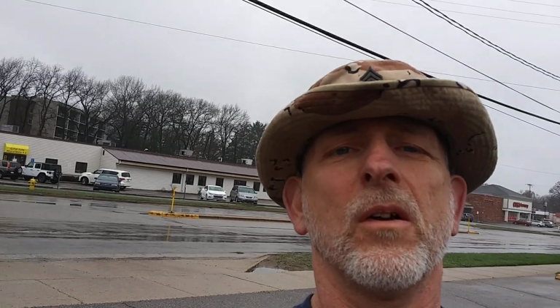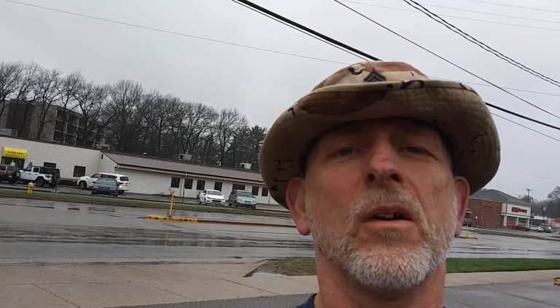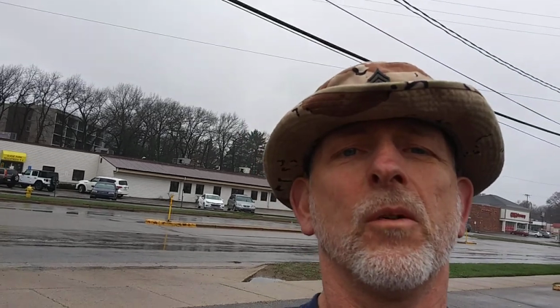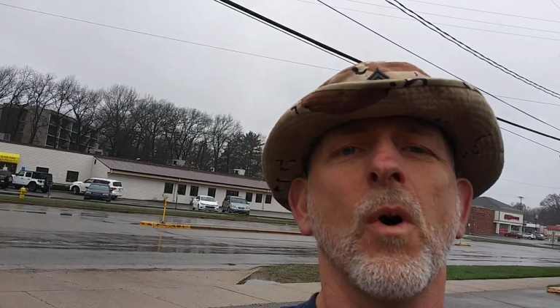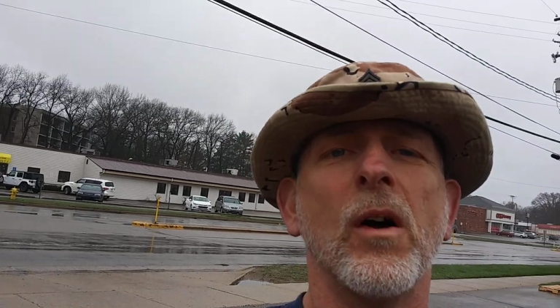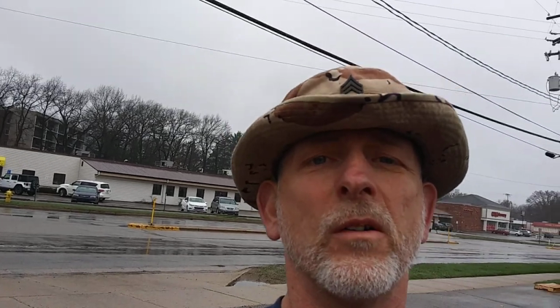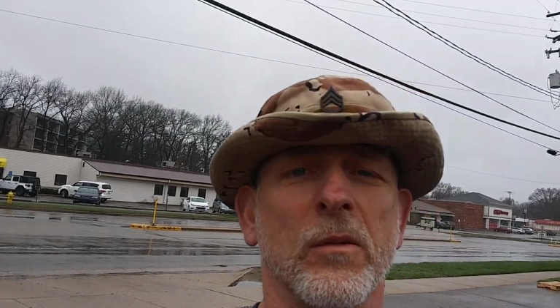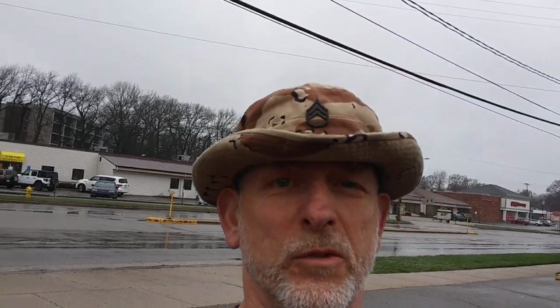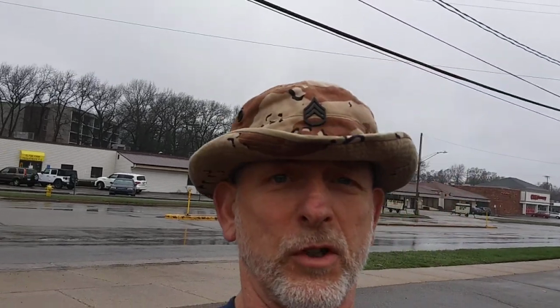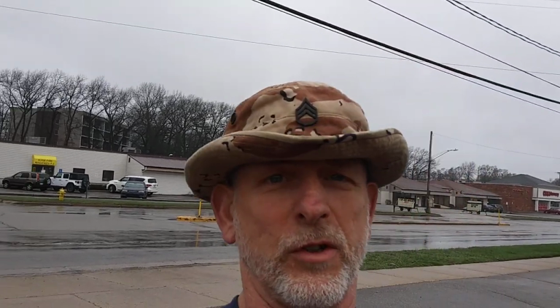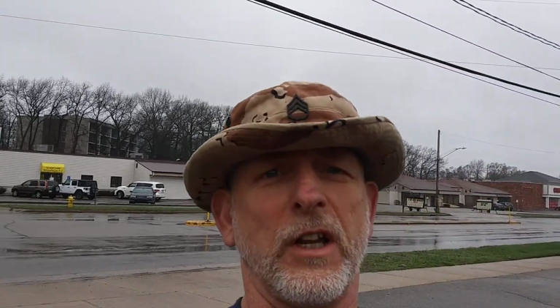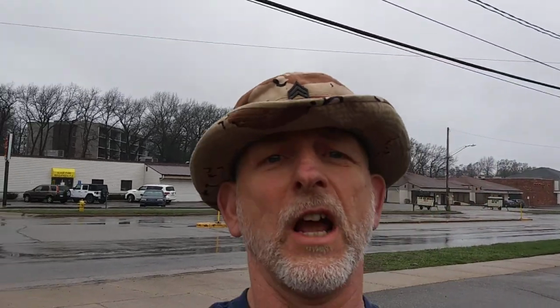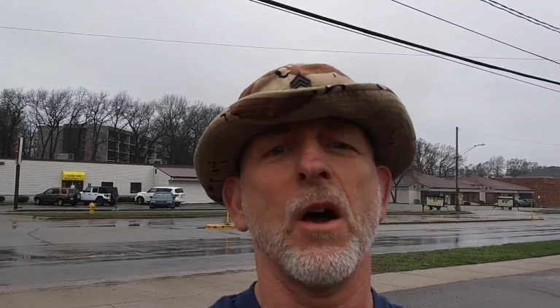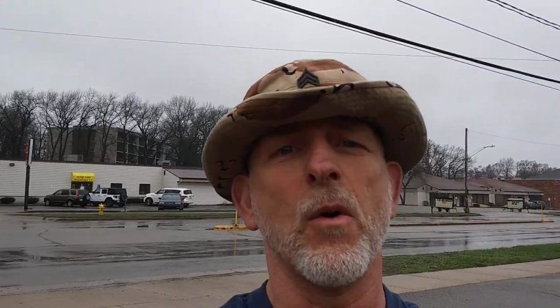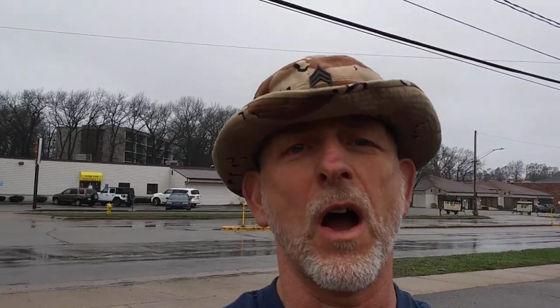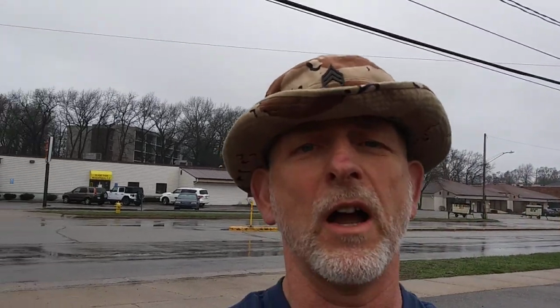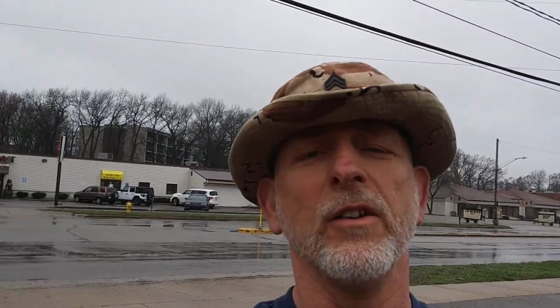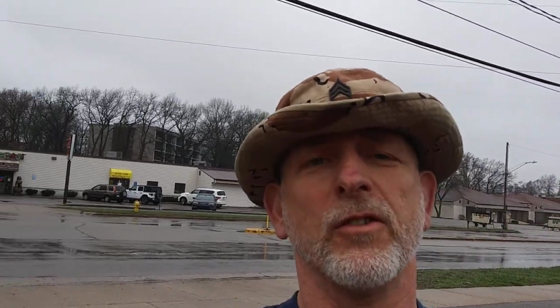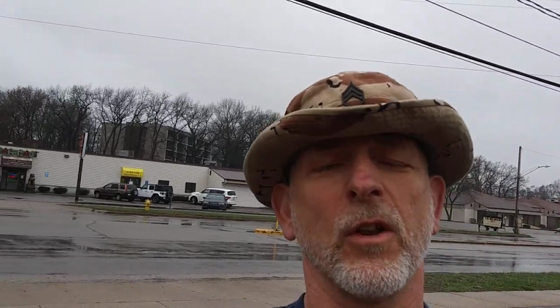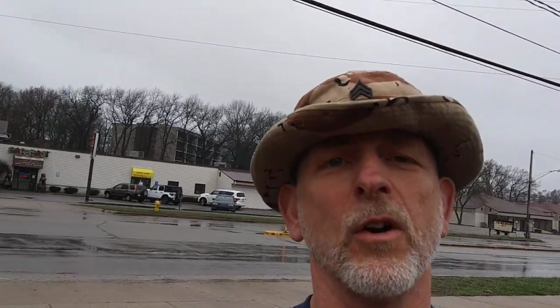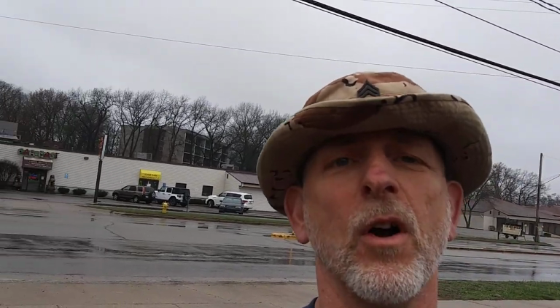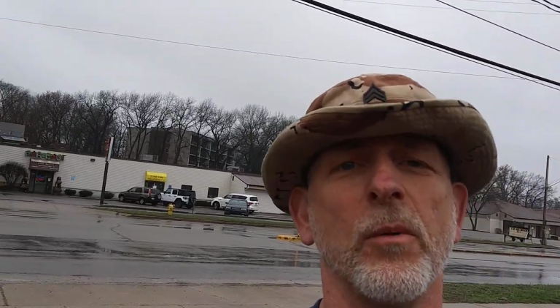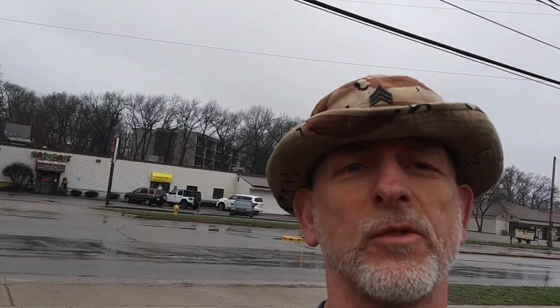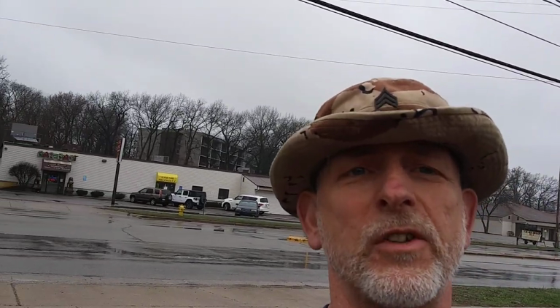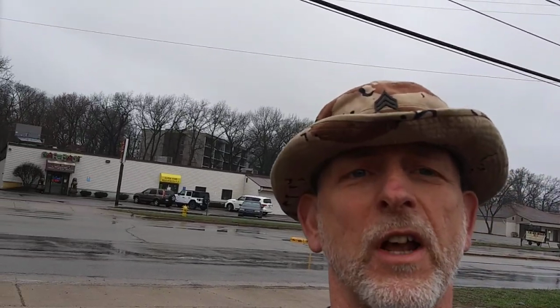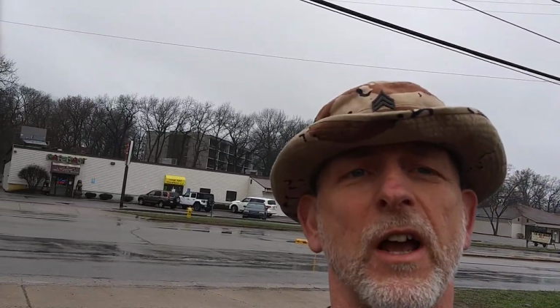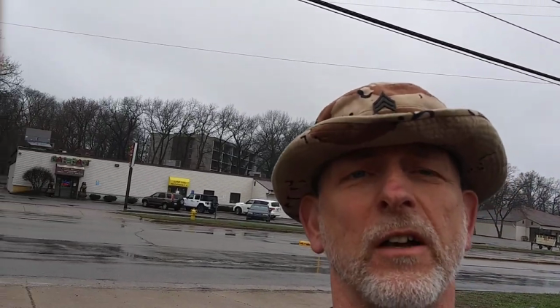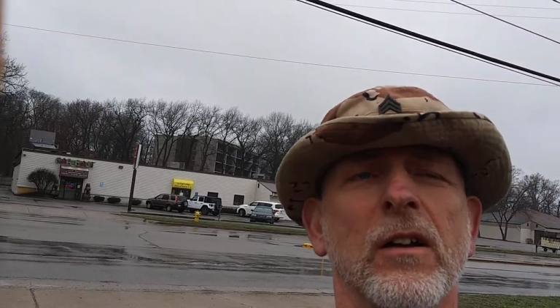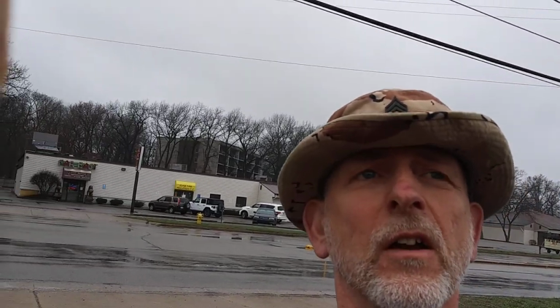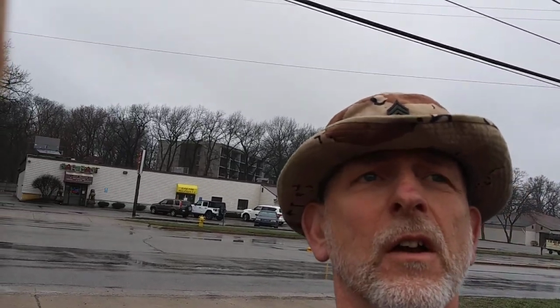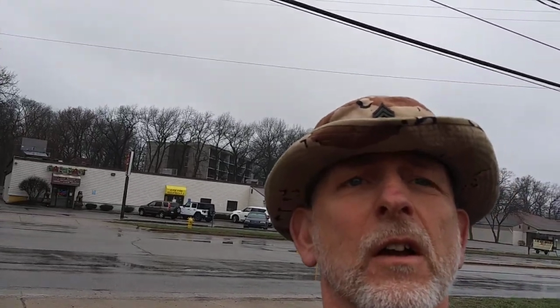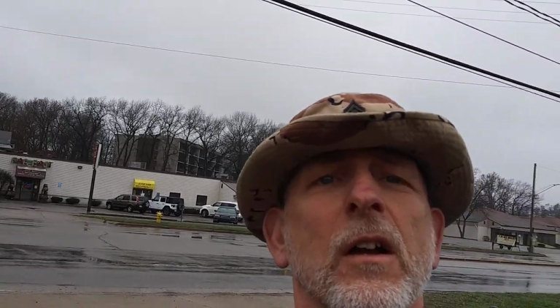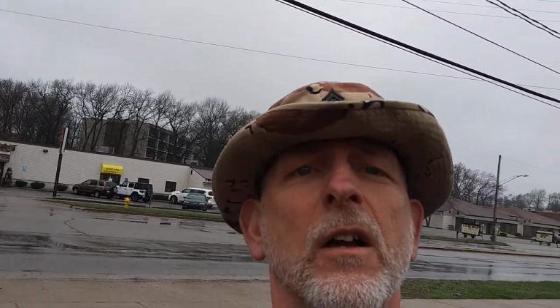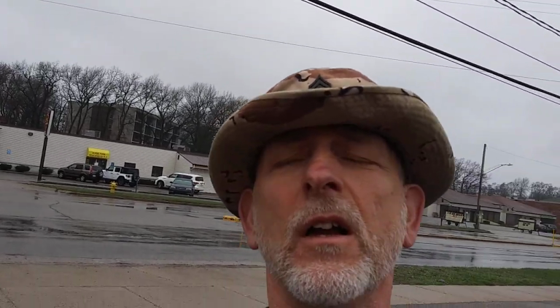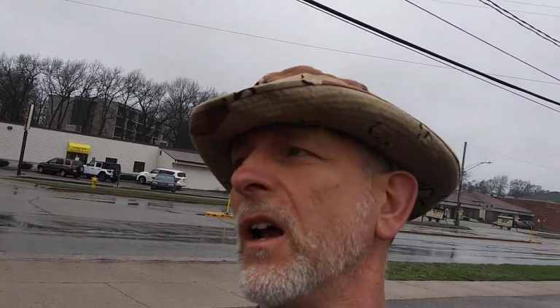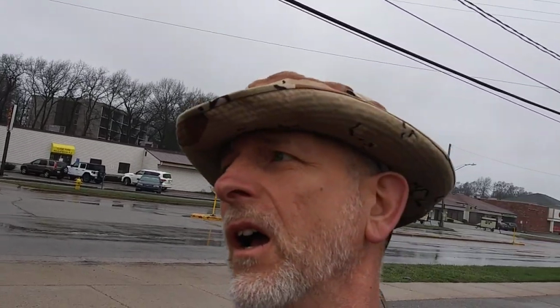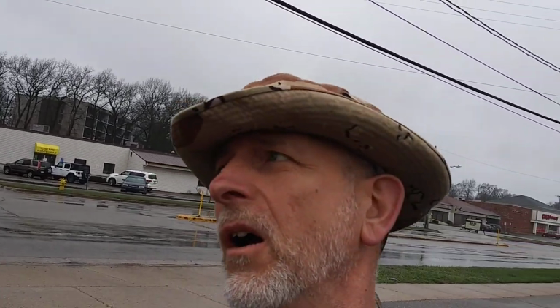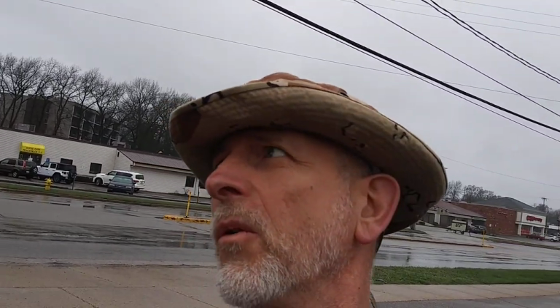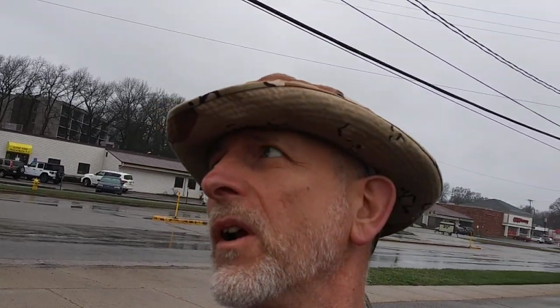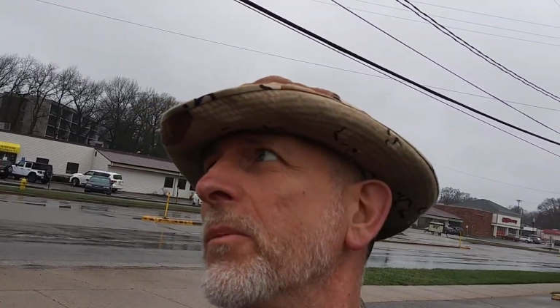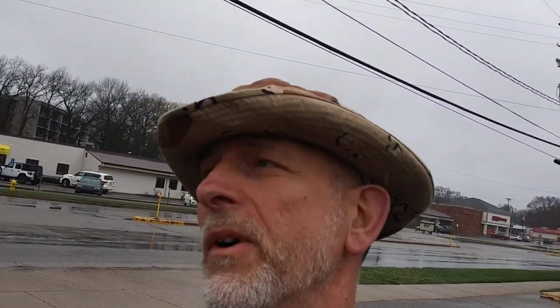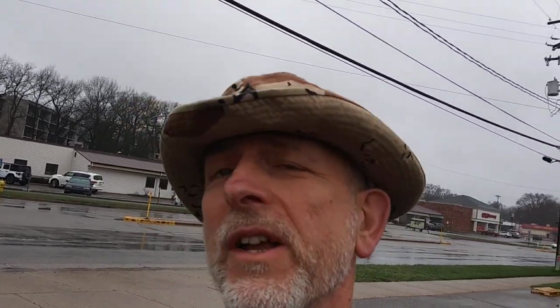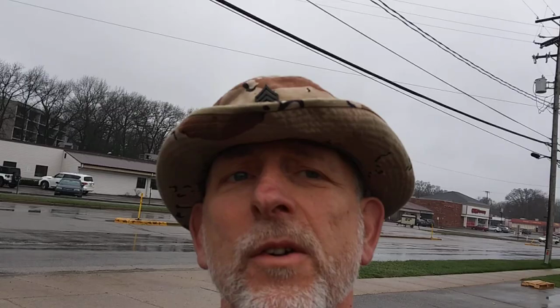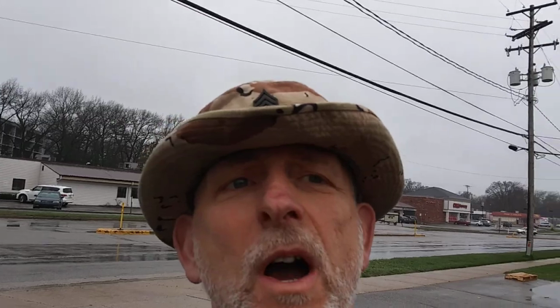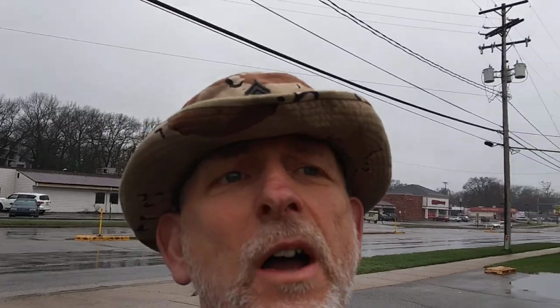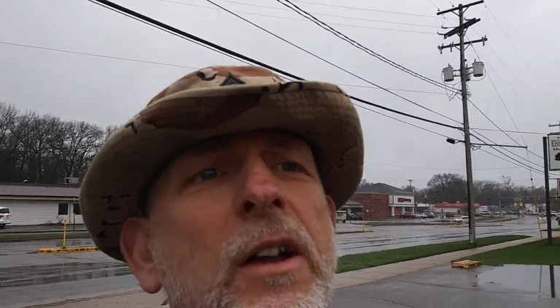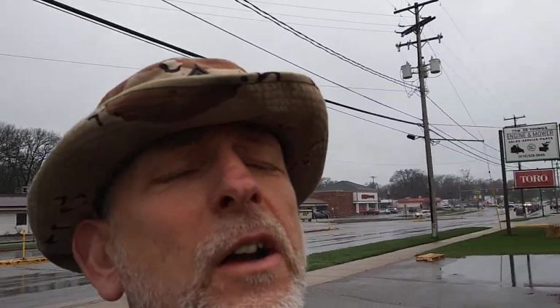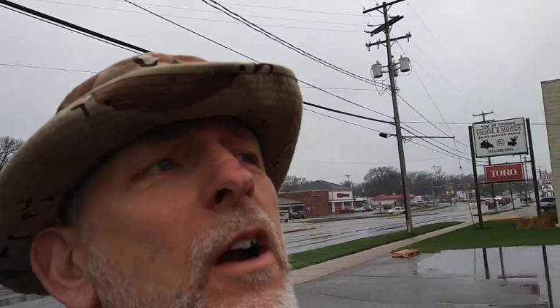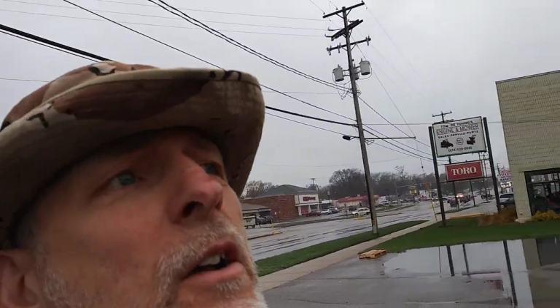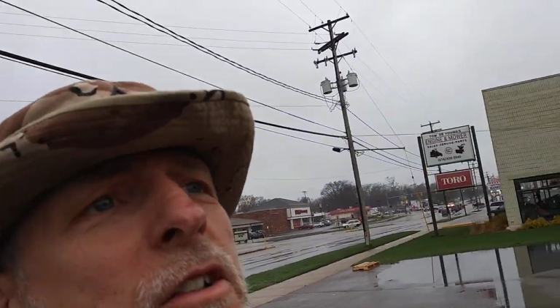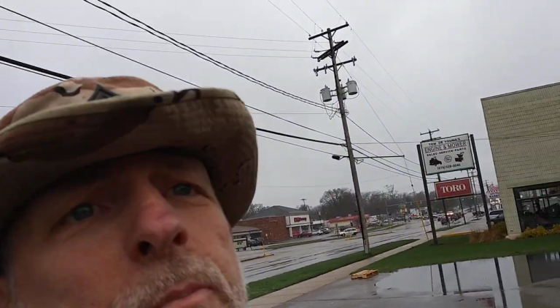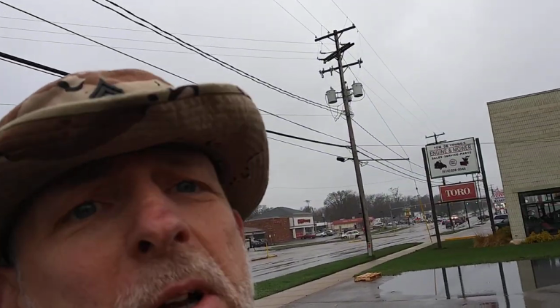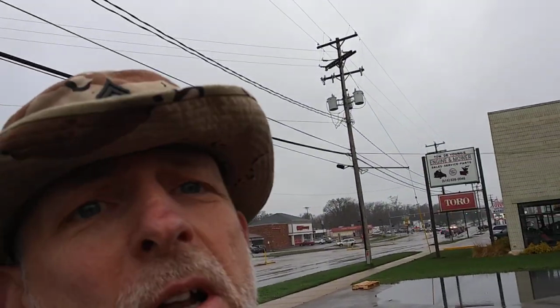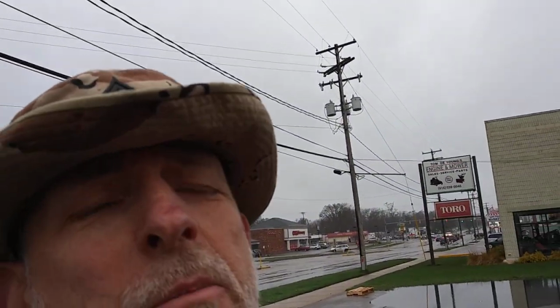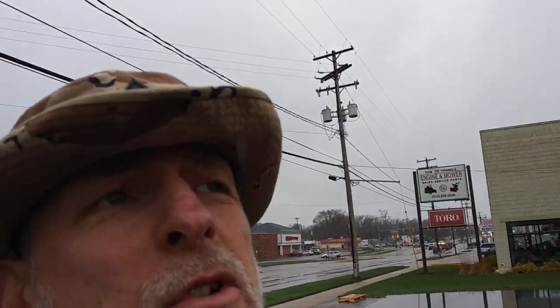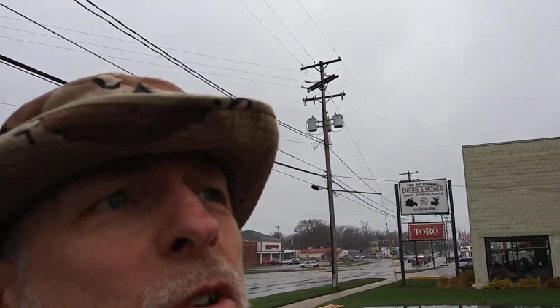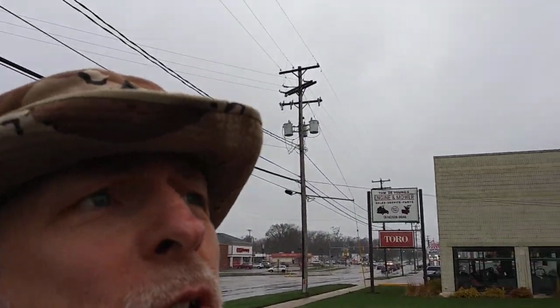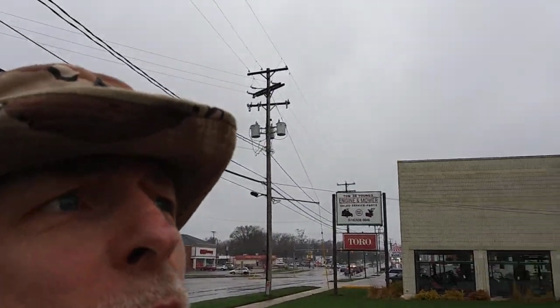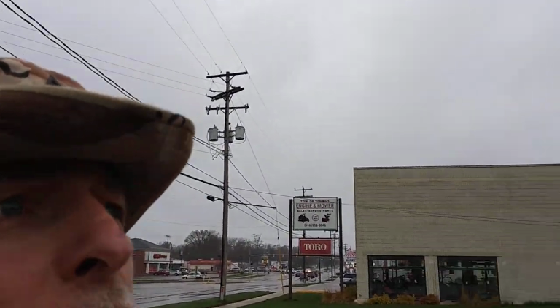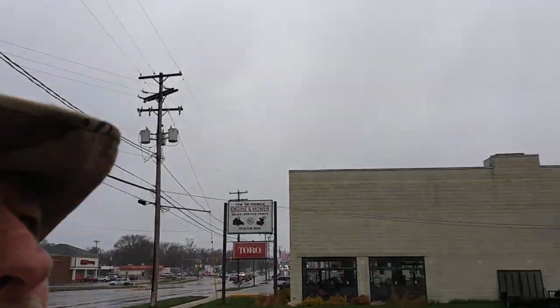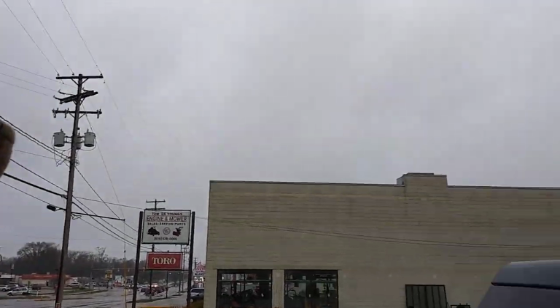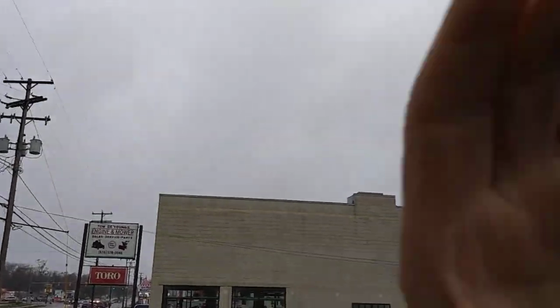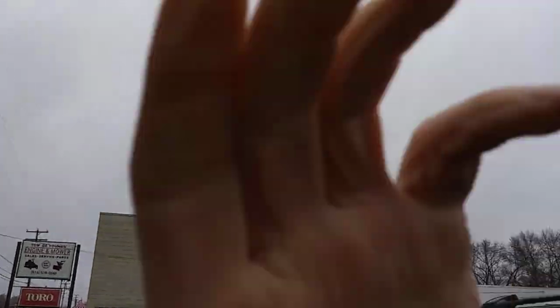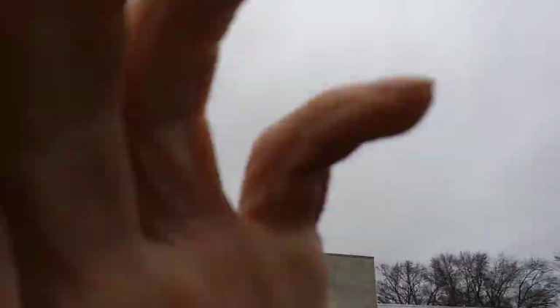Welcome to DIY Solar Homestead. I want to bring you out here — I just picked up two new batteries.